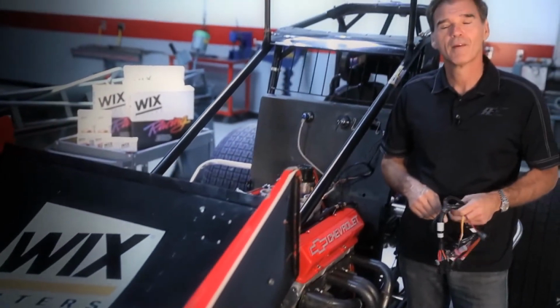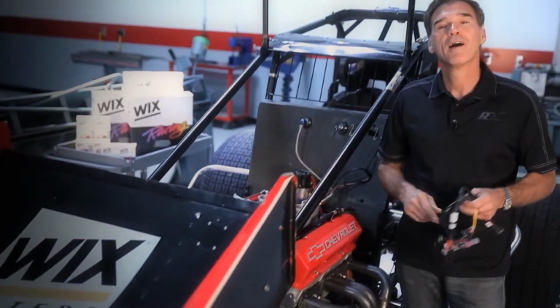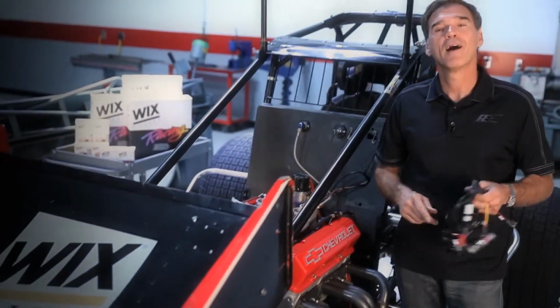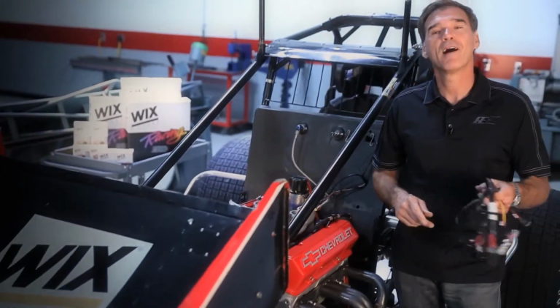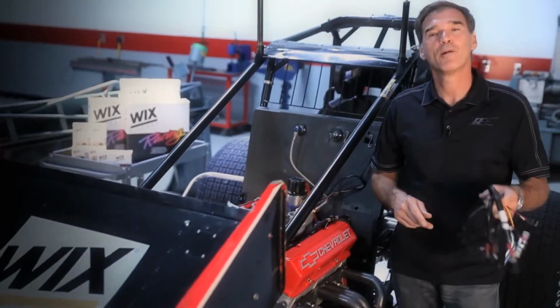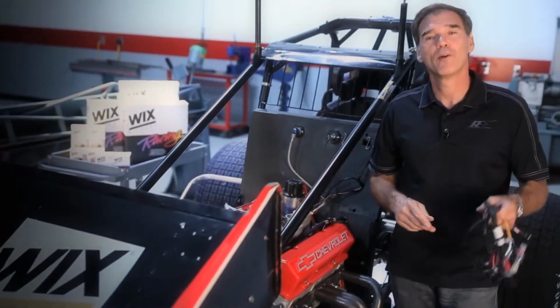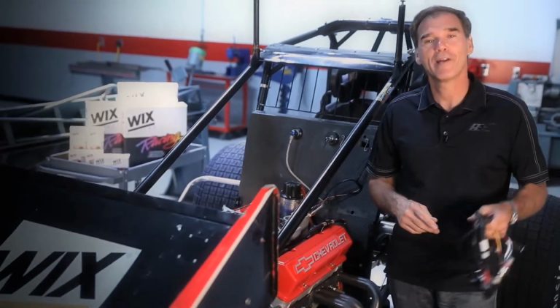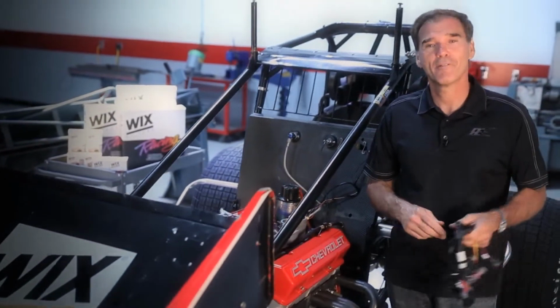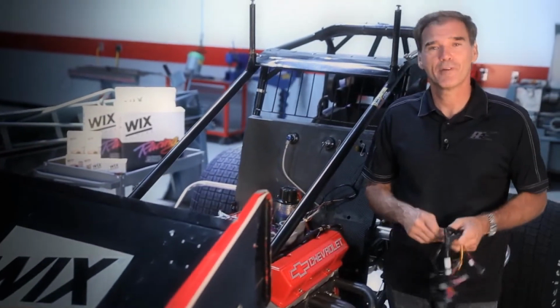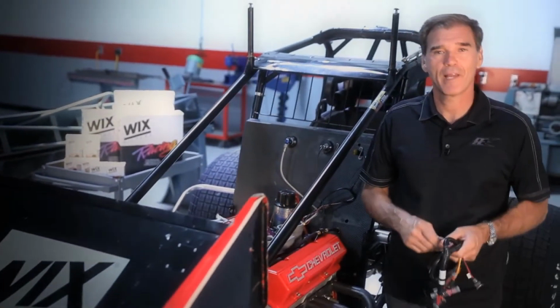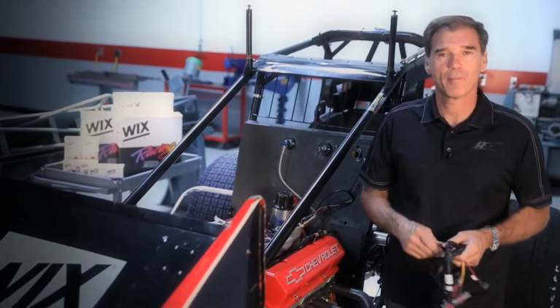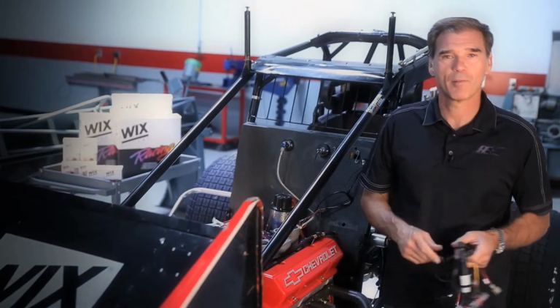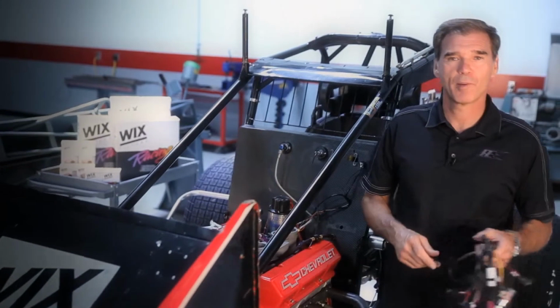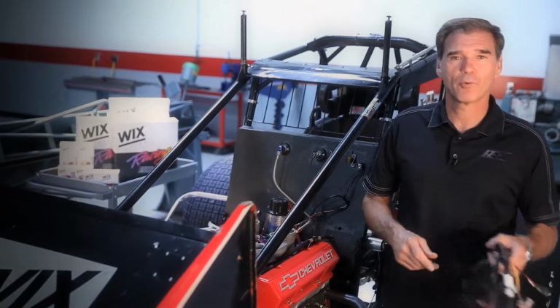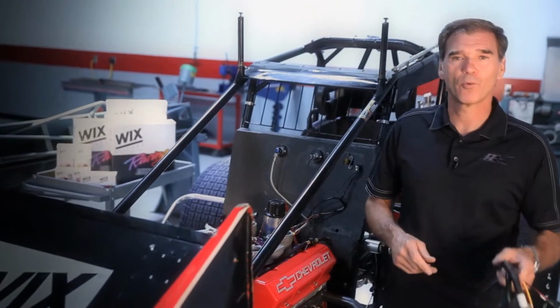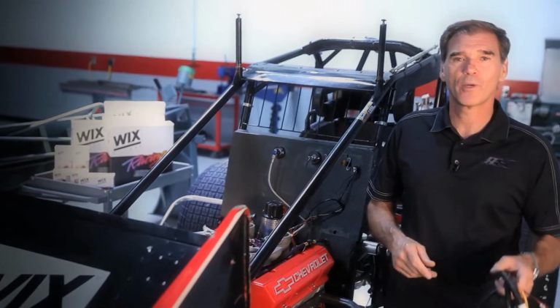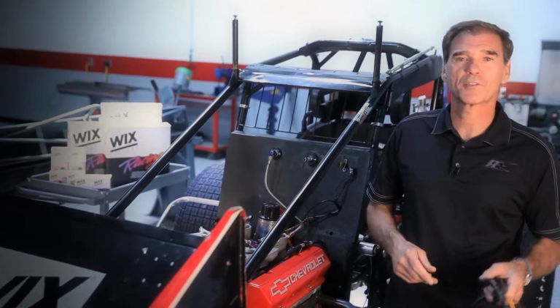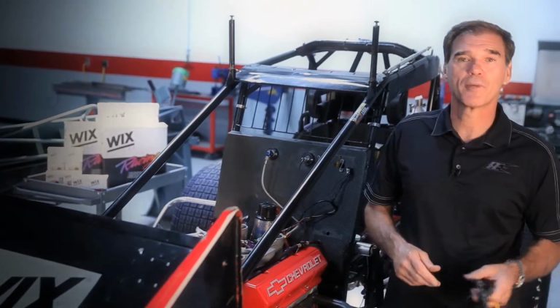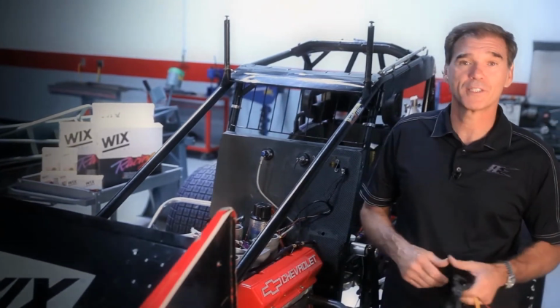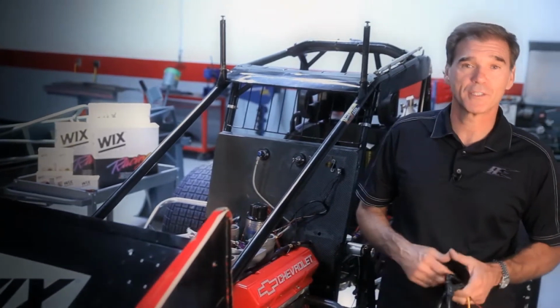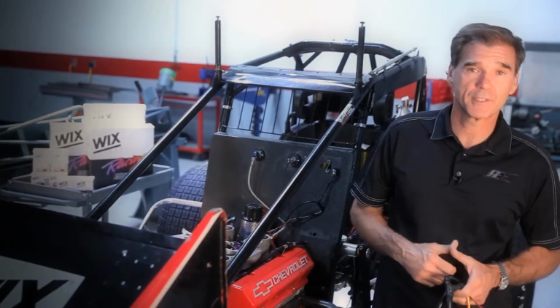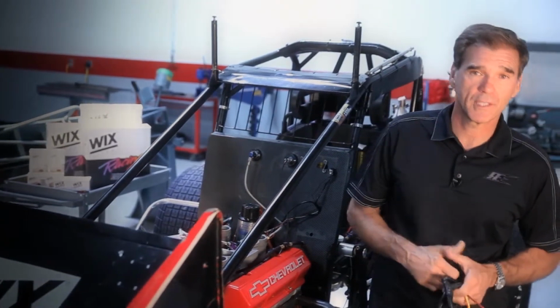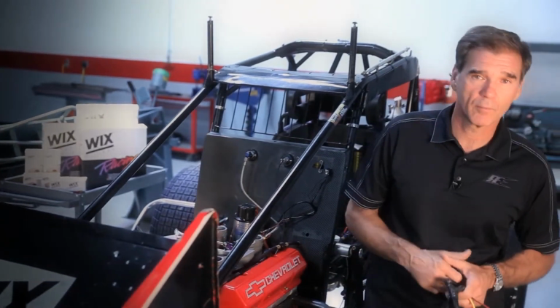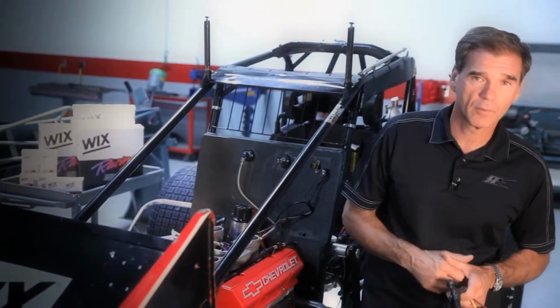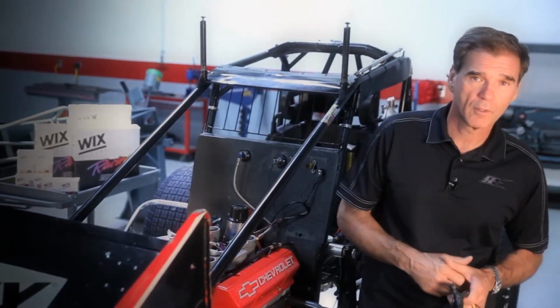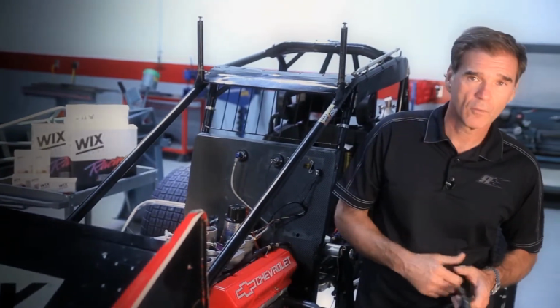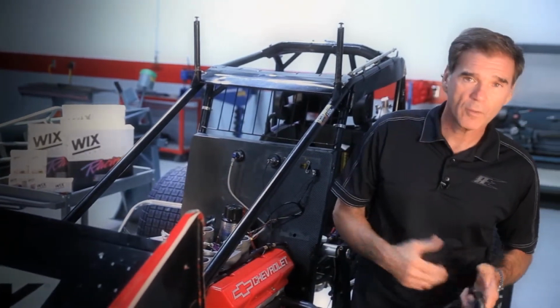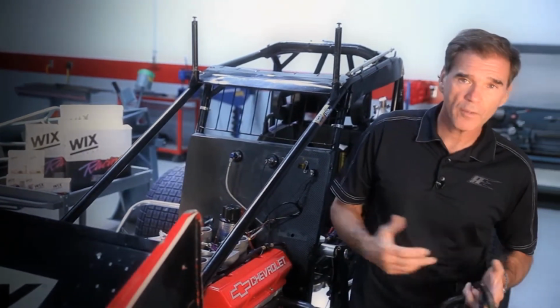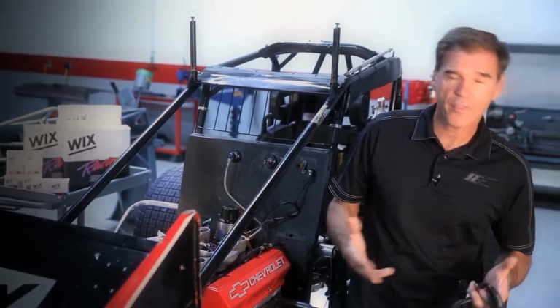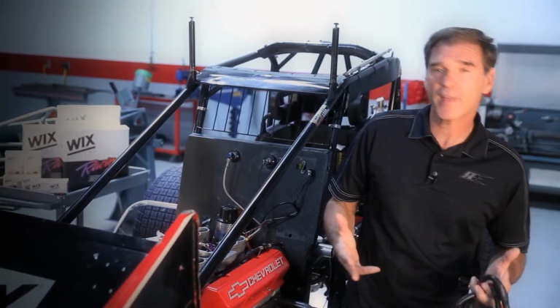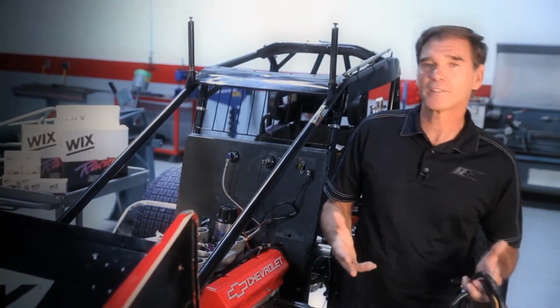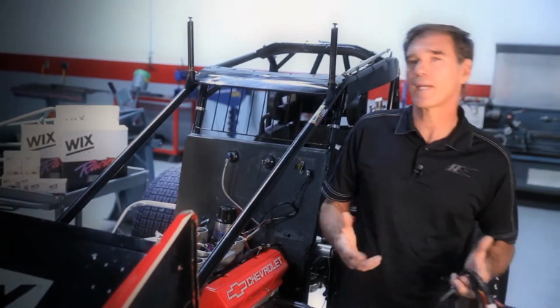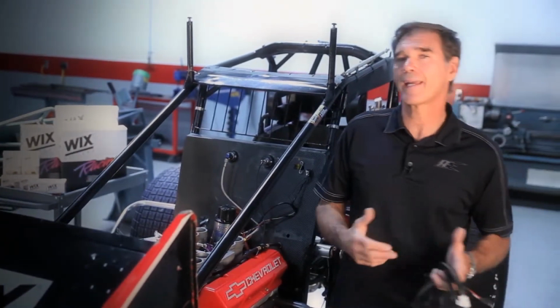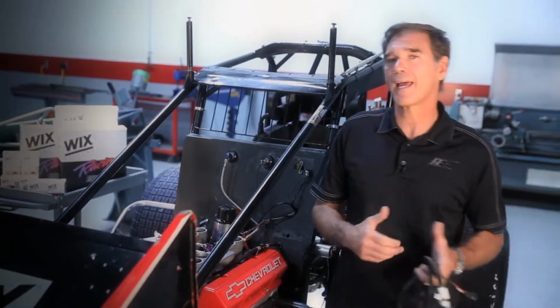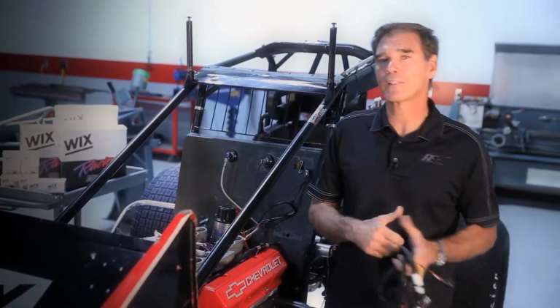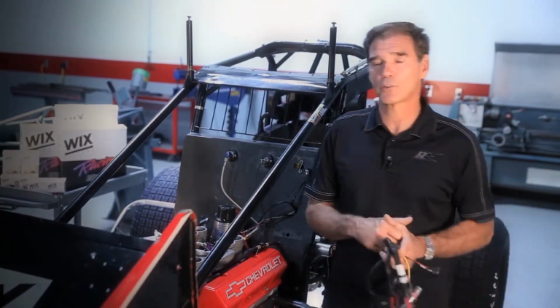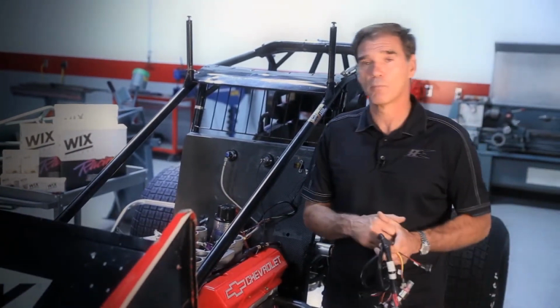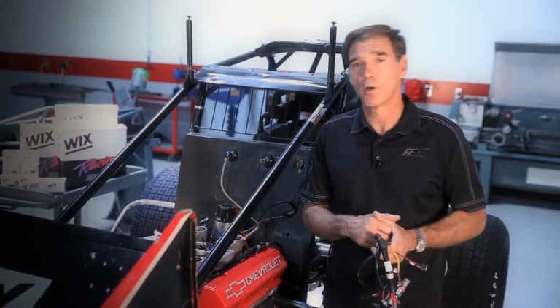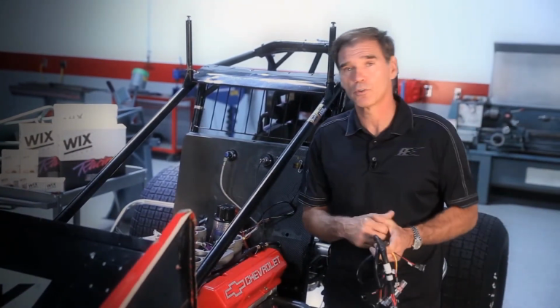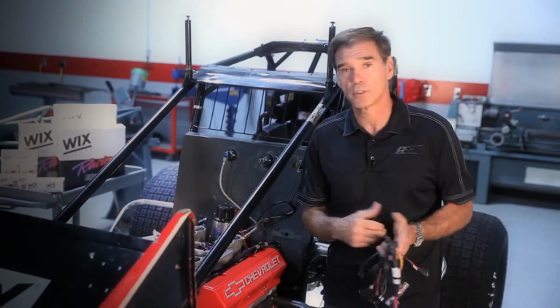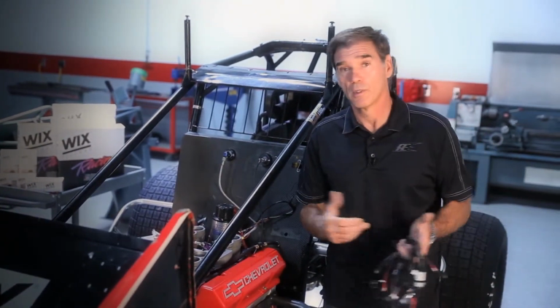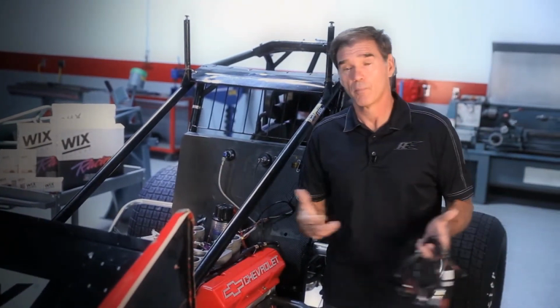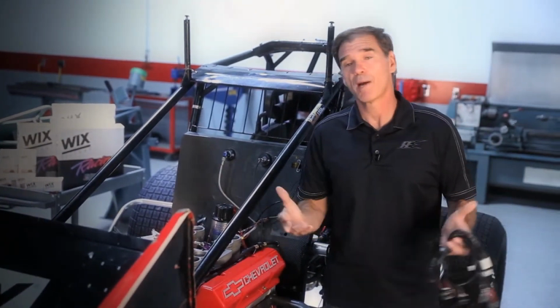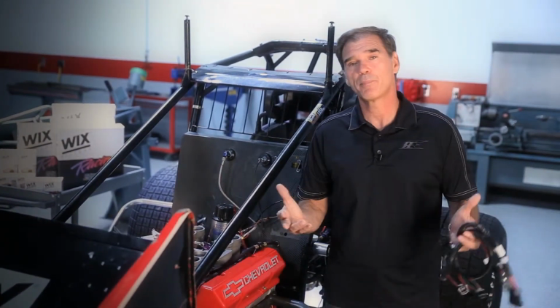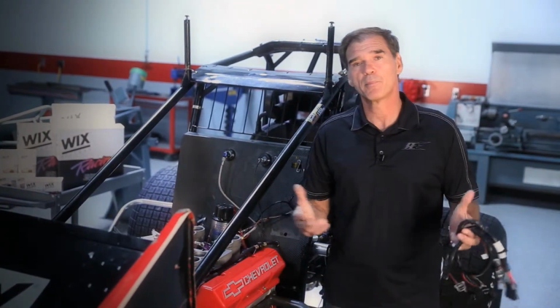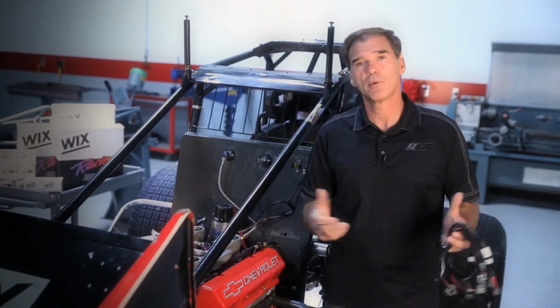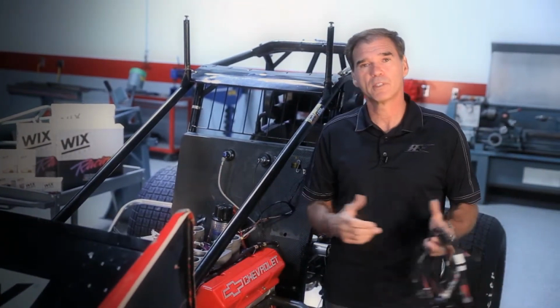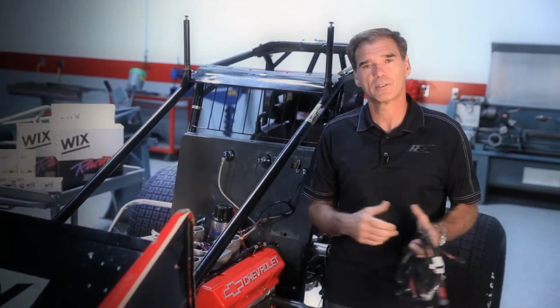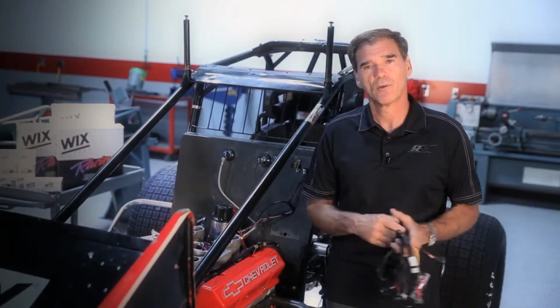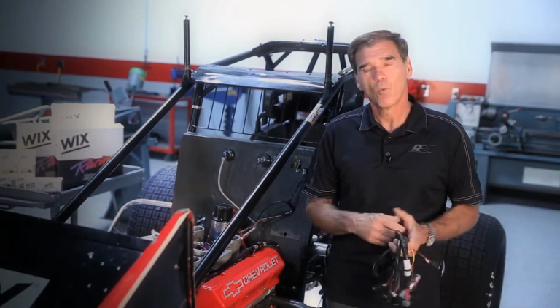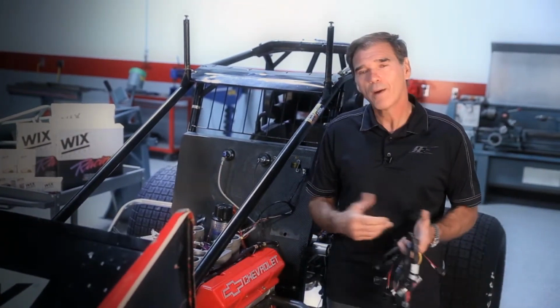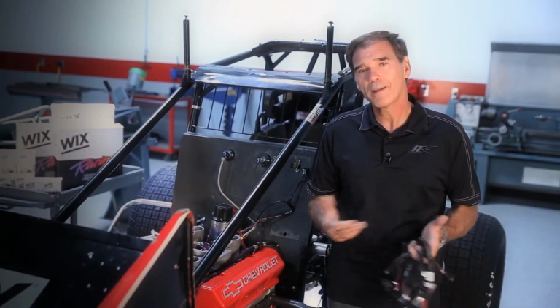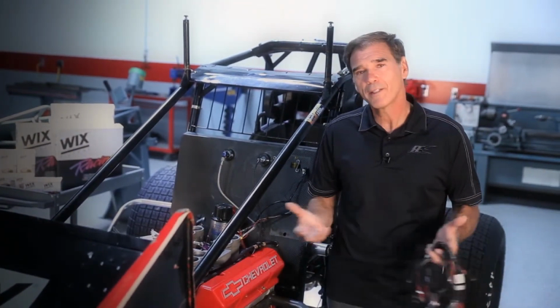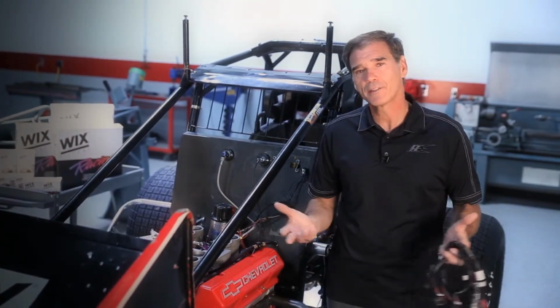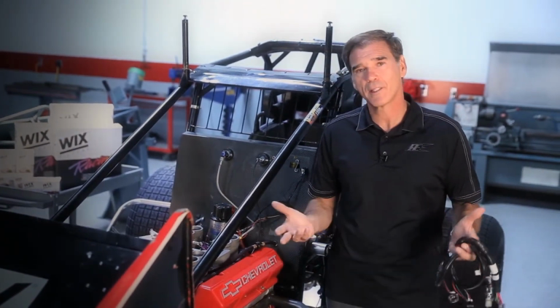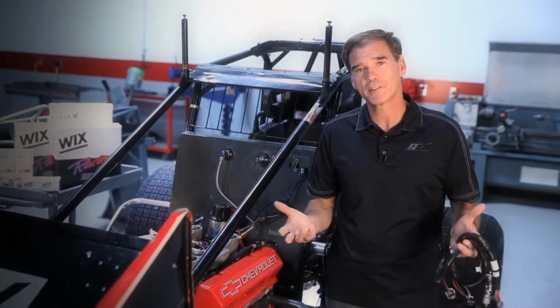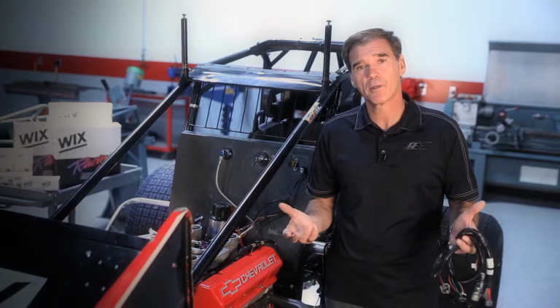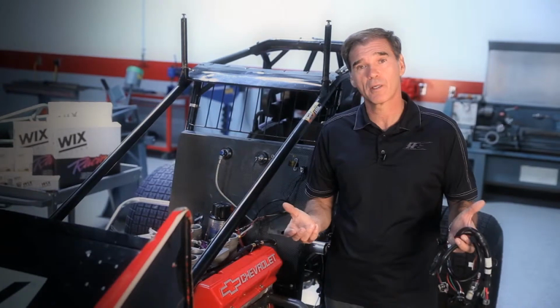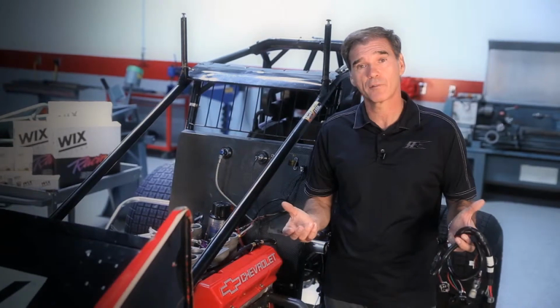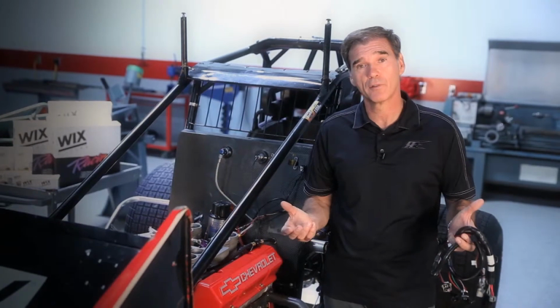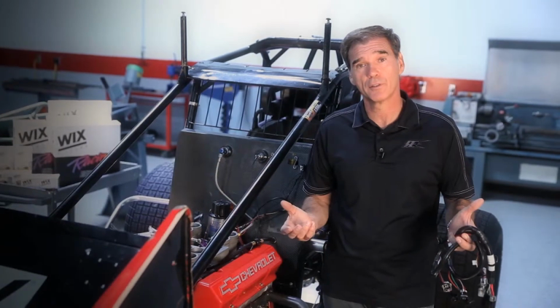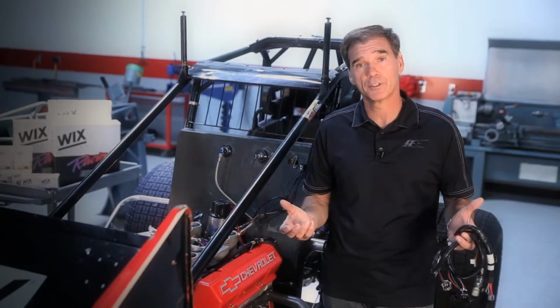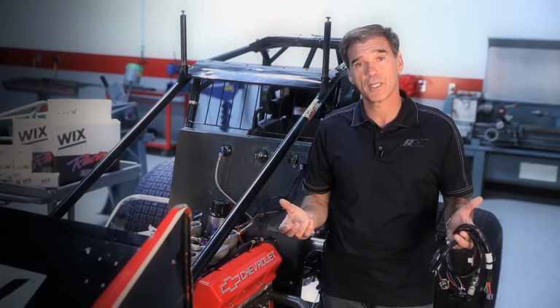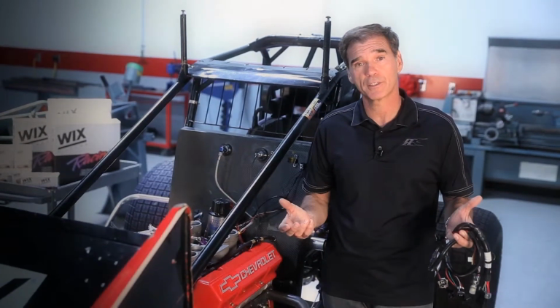Hi, I'm Ray Everham, member of the Wicks Racing Team. One of the things I get asked the most by people is: what is electronic fuel injection?